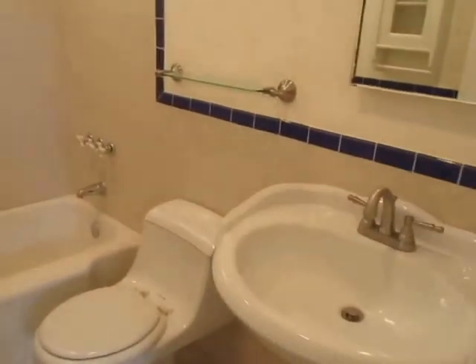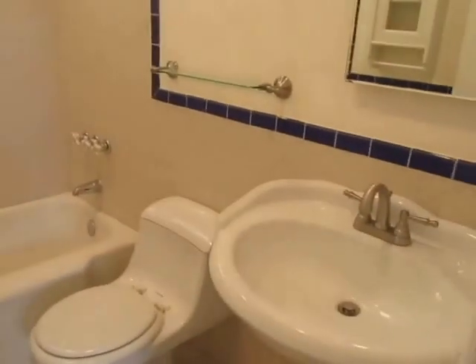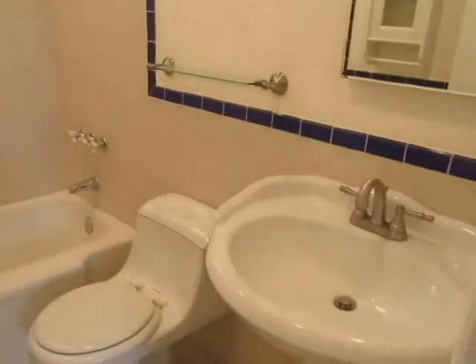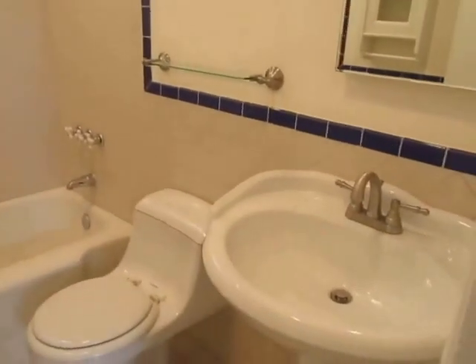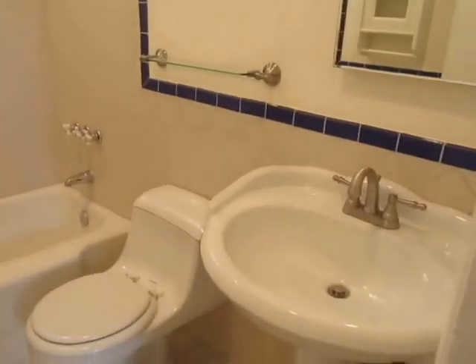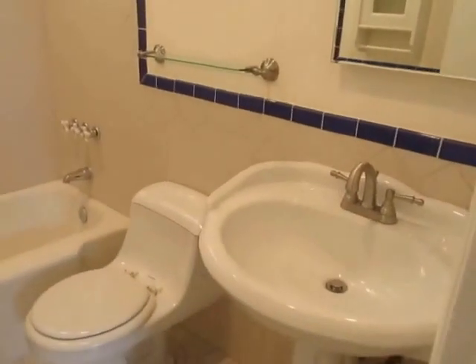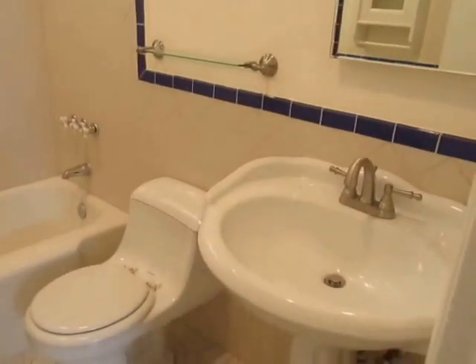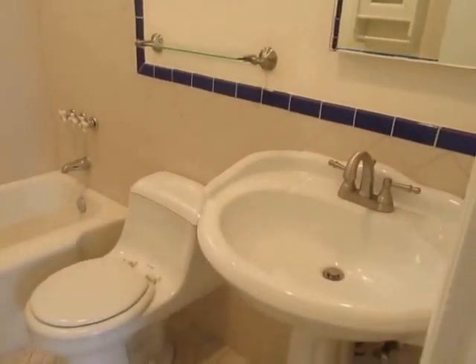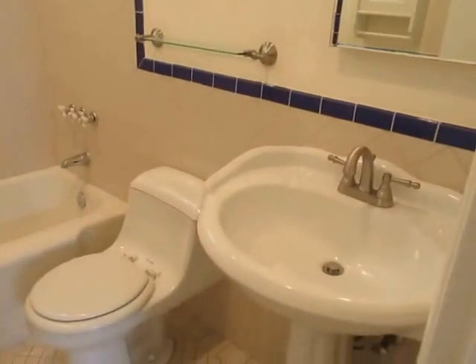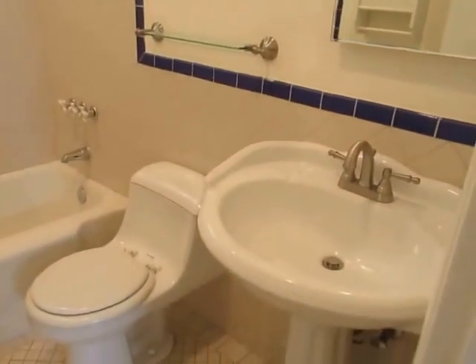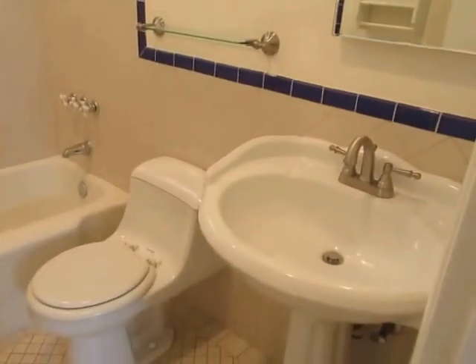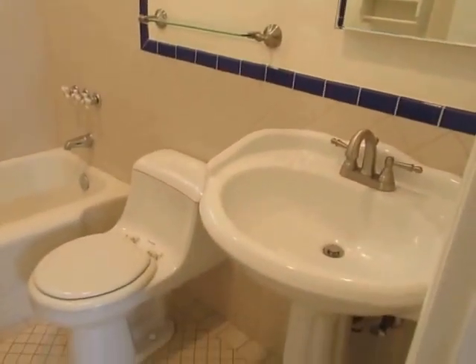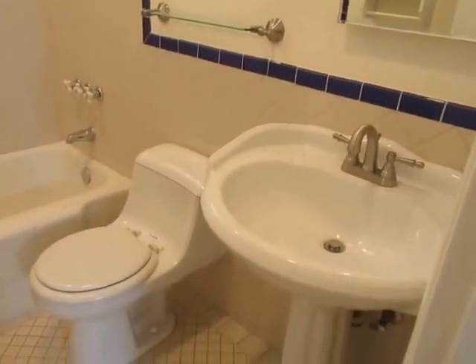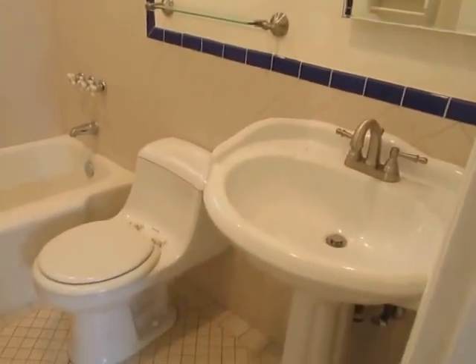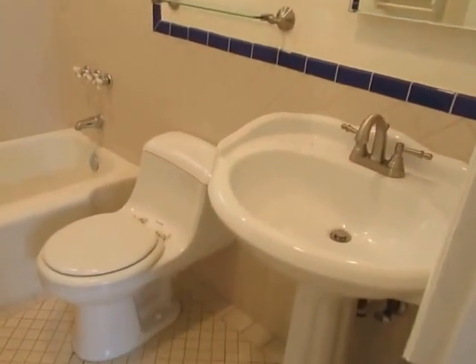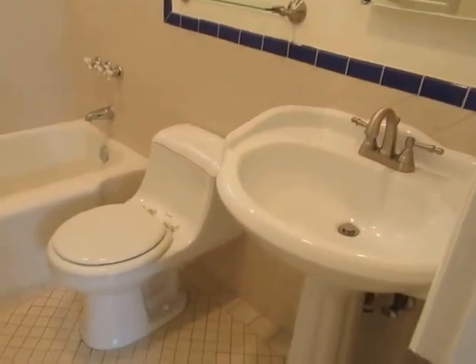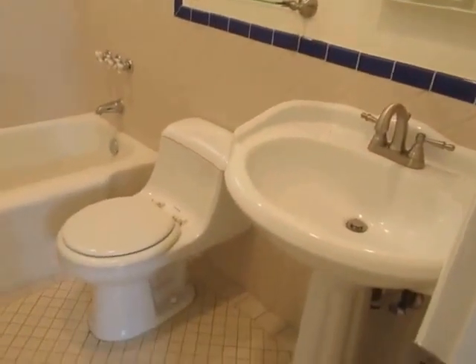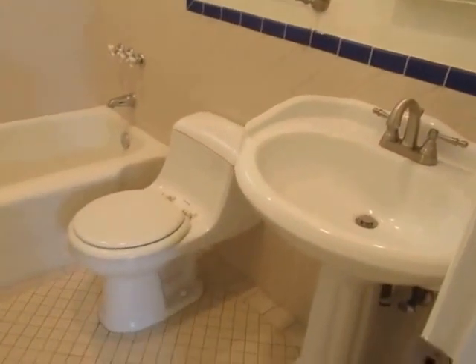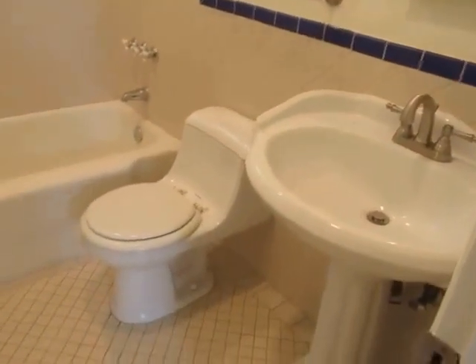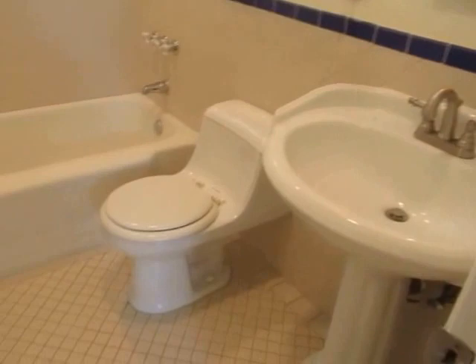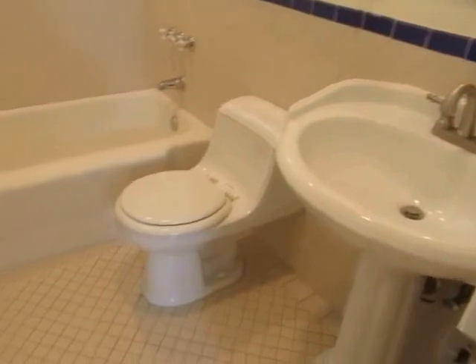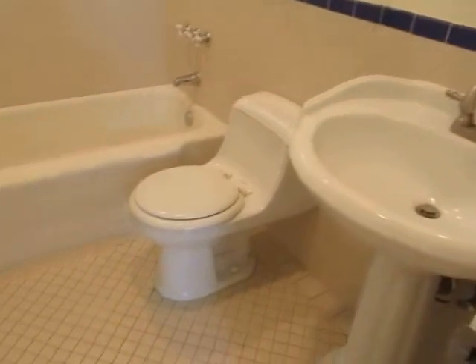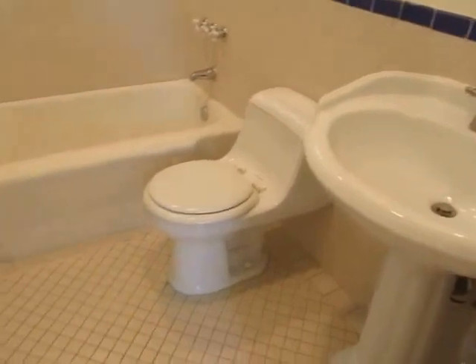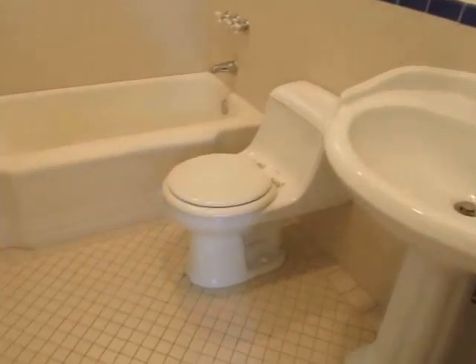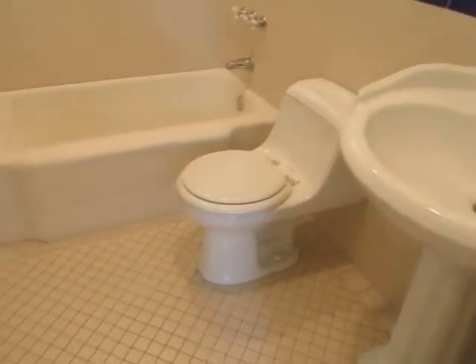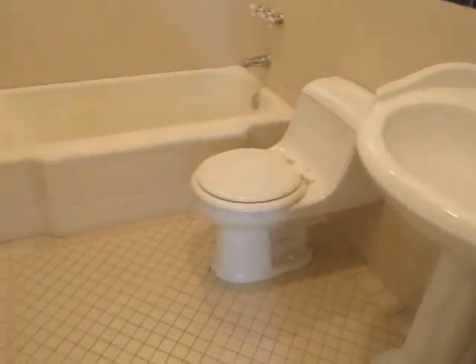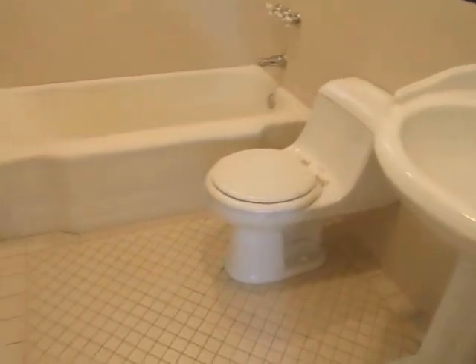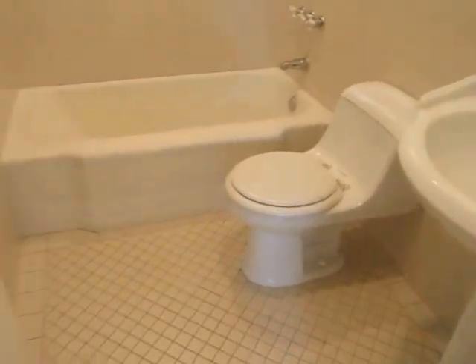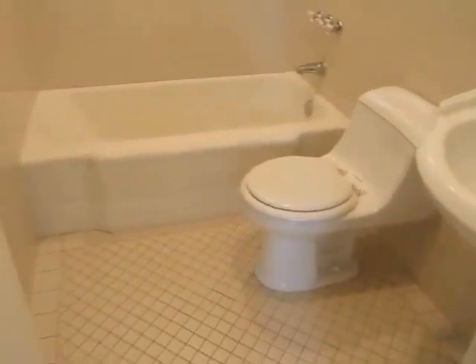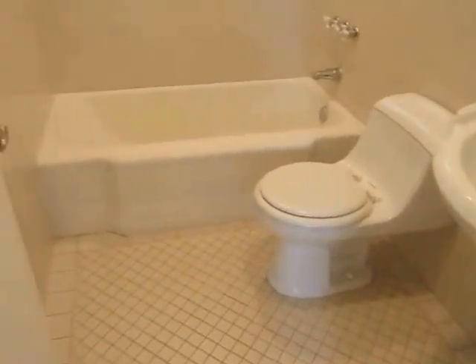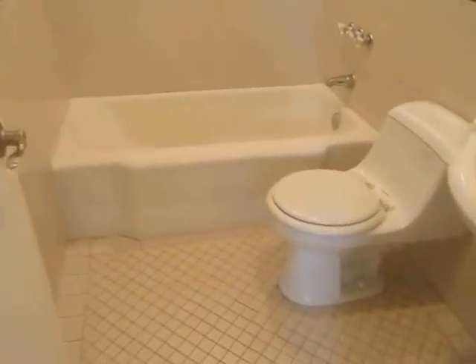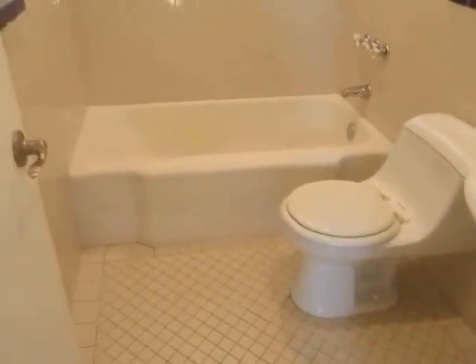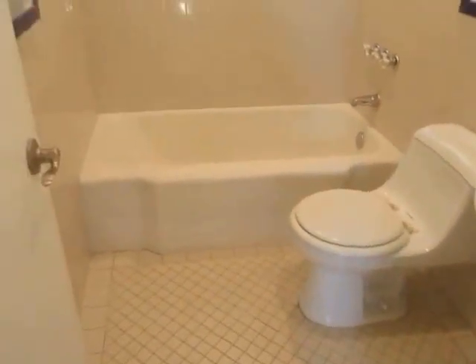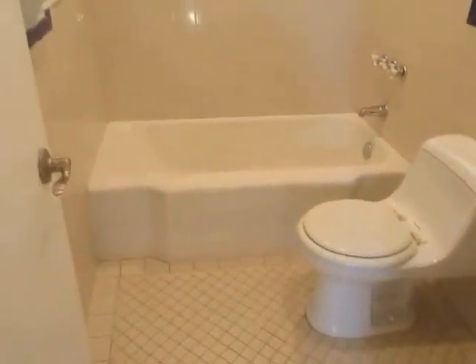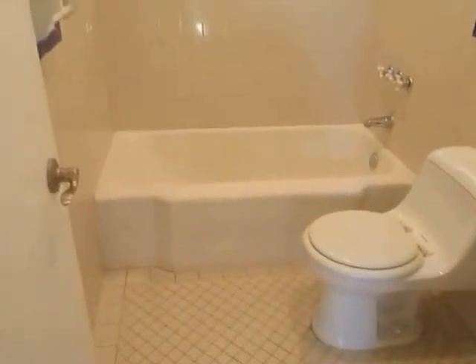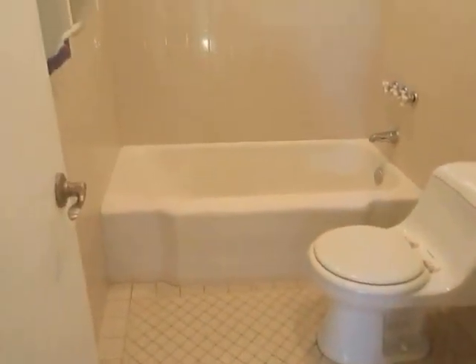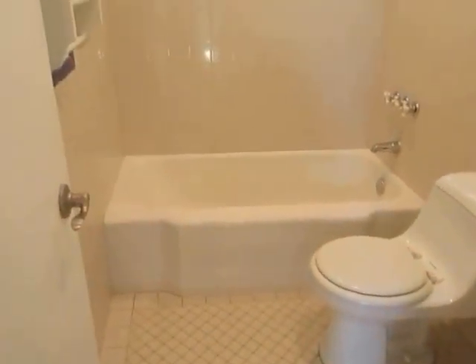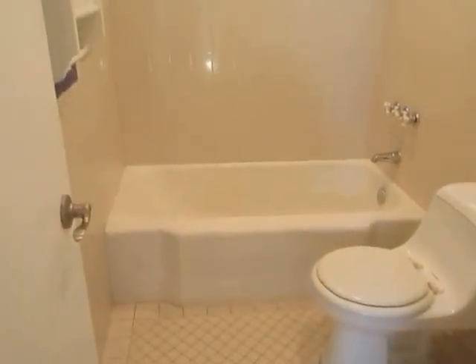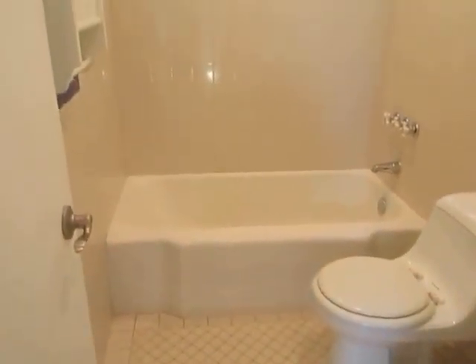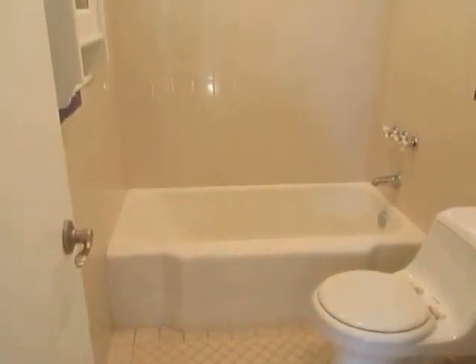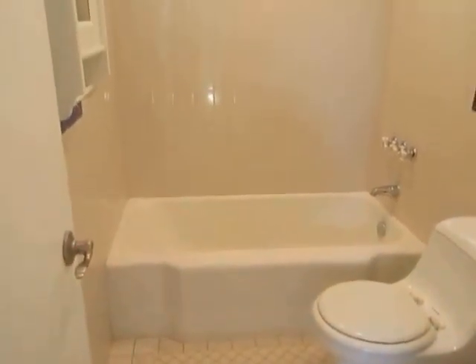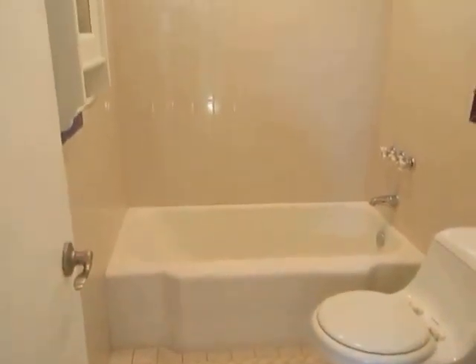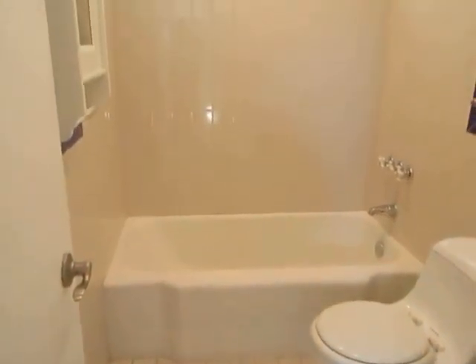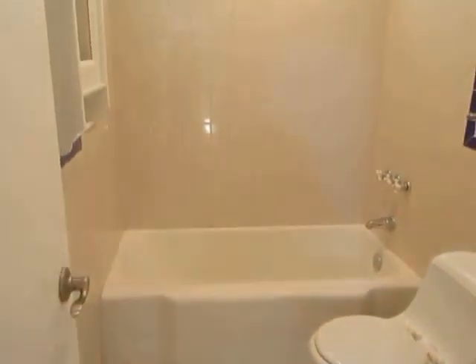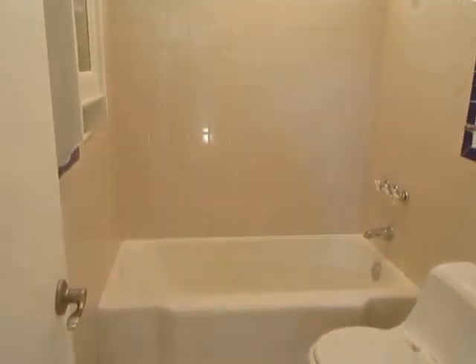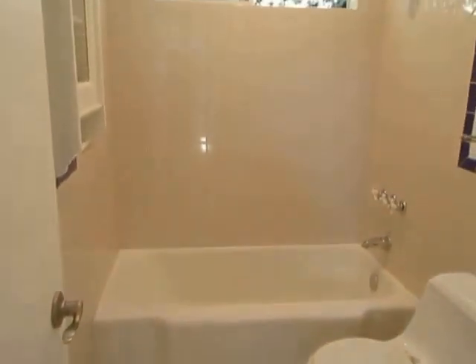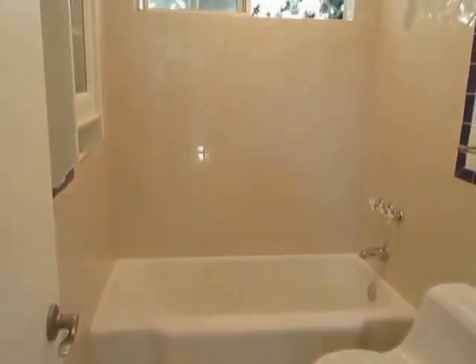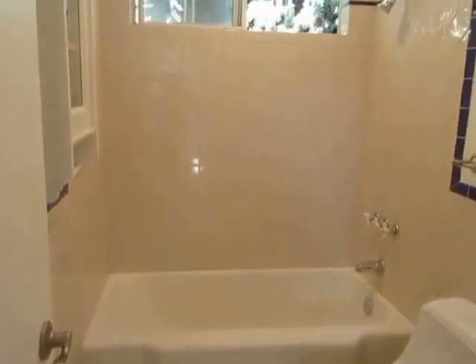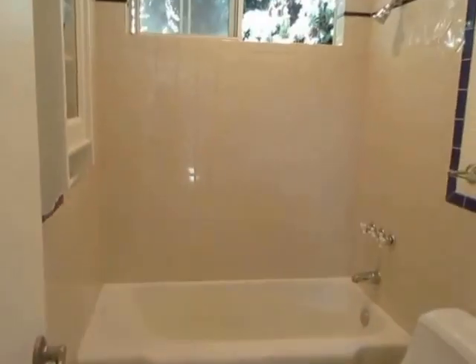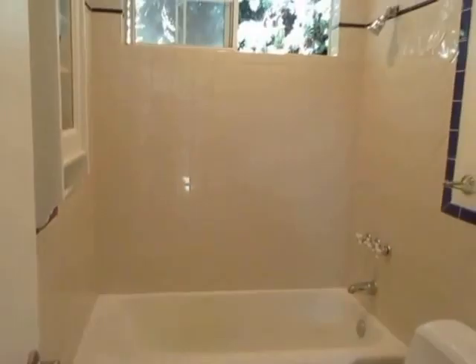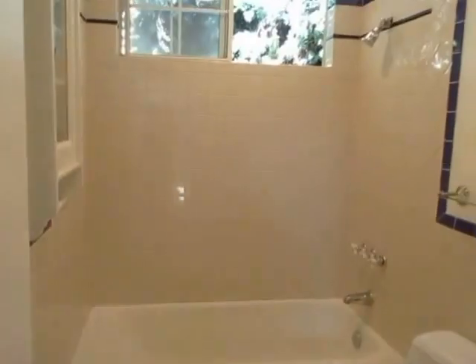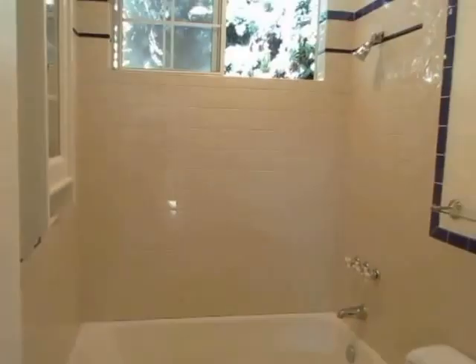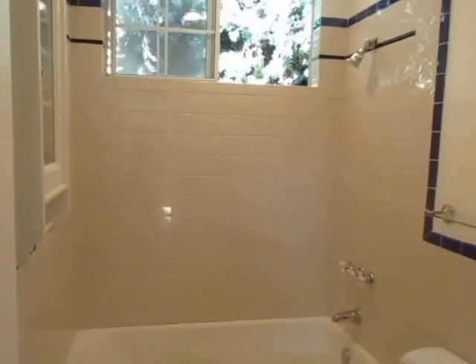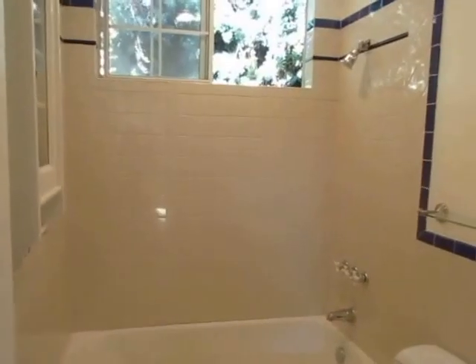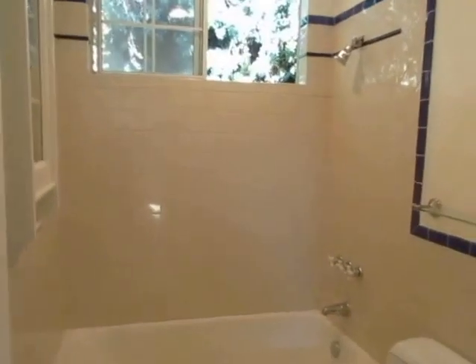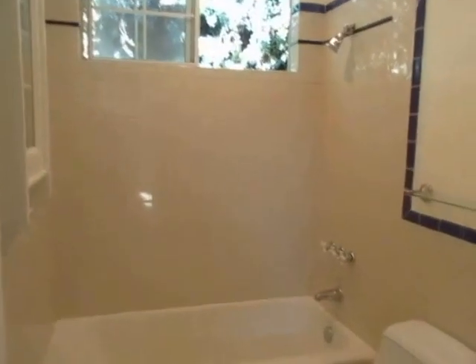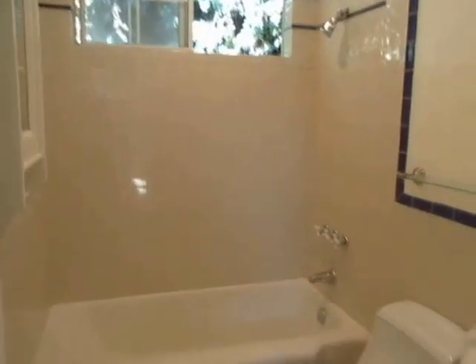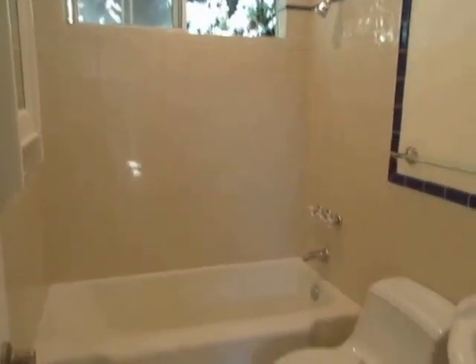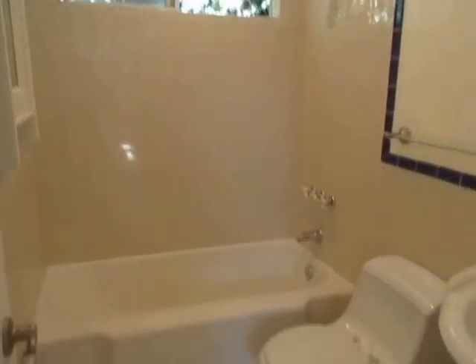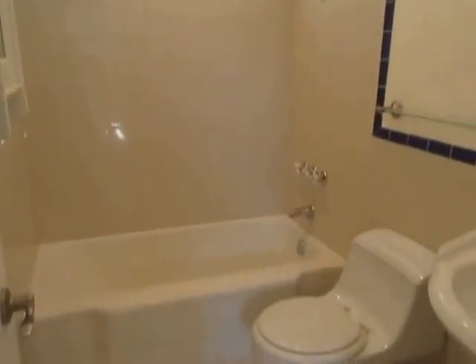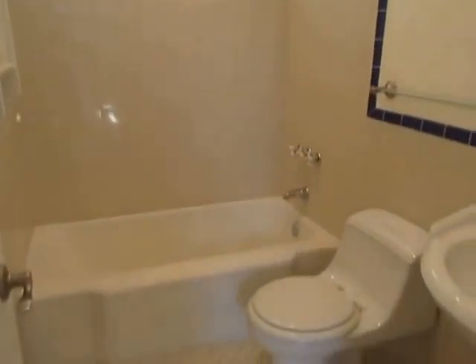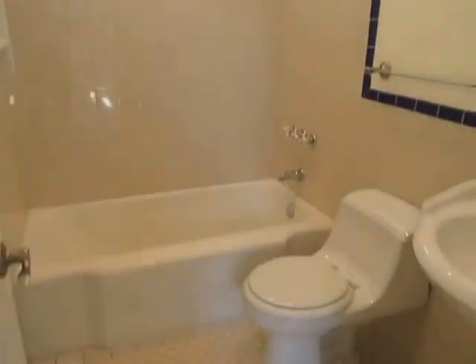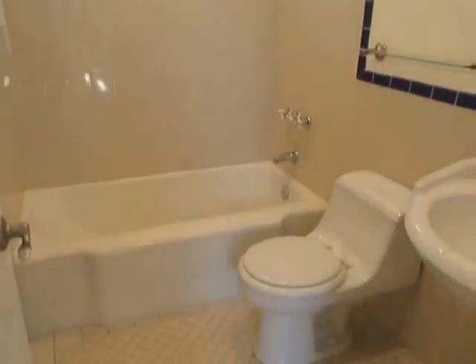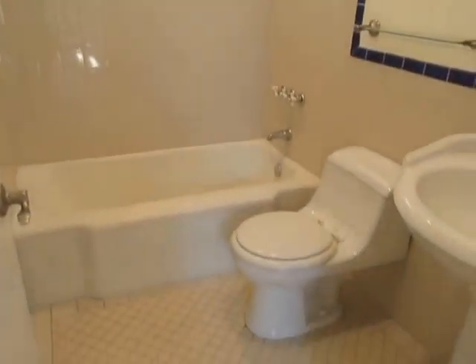The bathroom has a pedestal sink and a beautifully tiled full tub and shower.